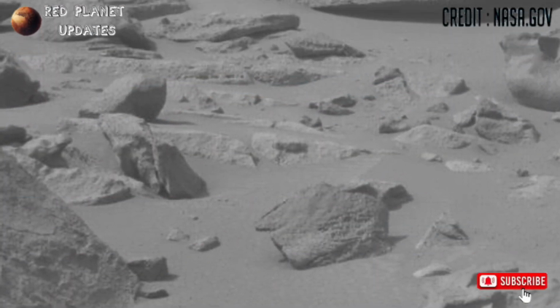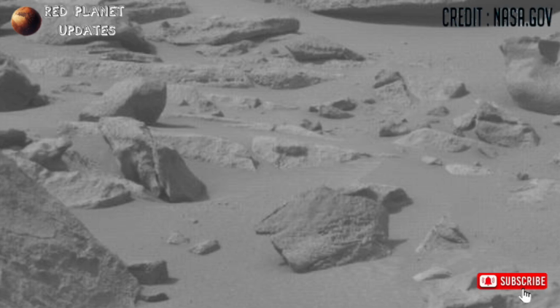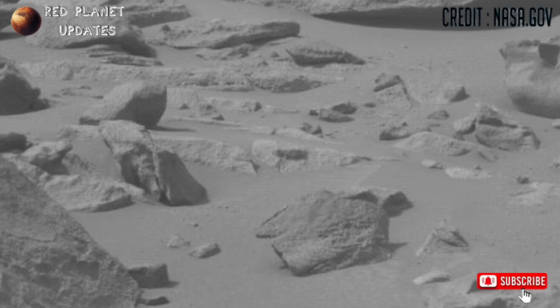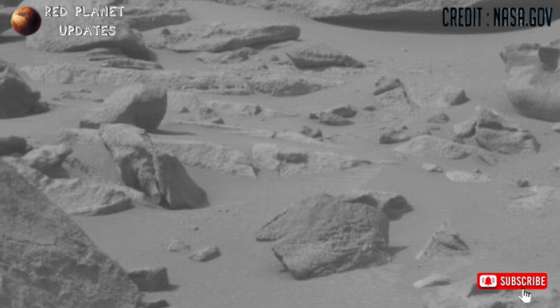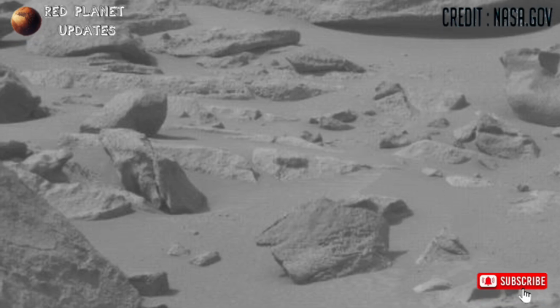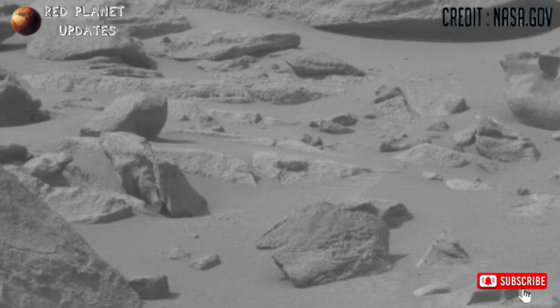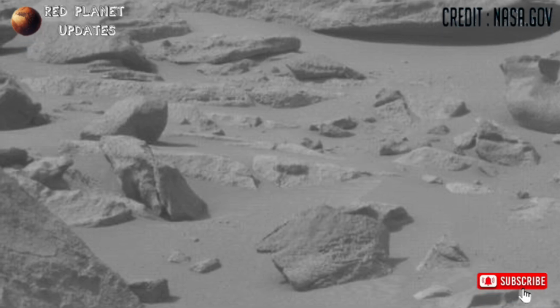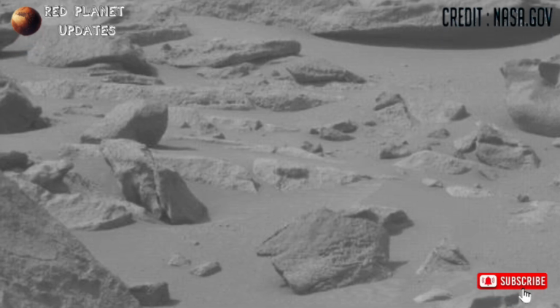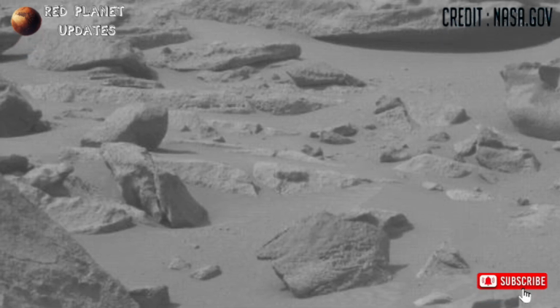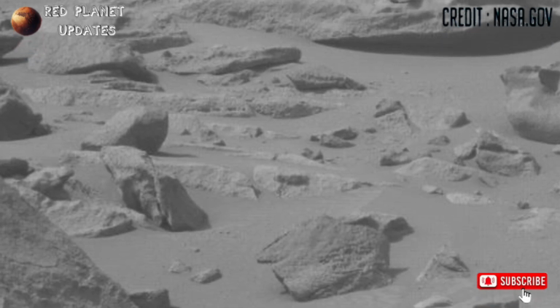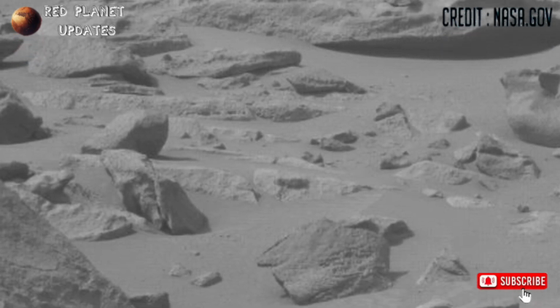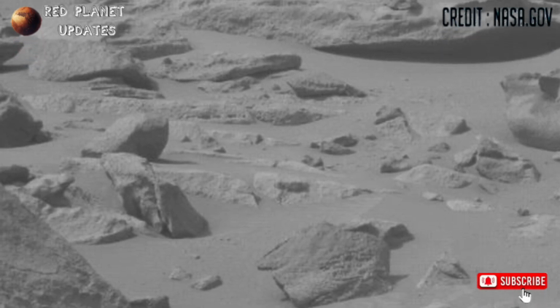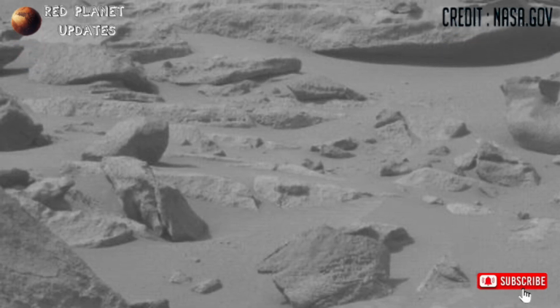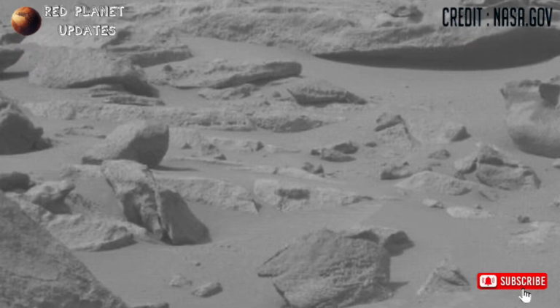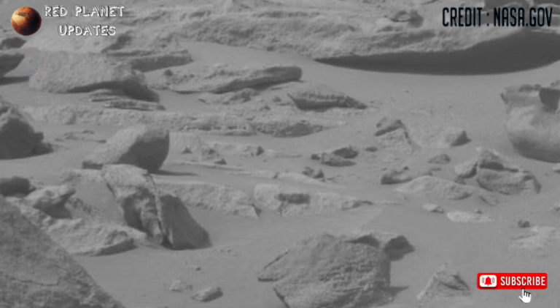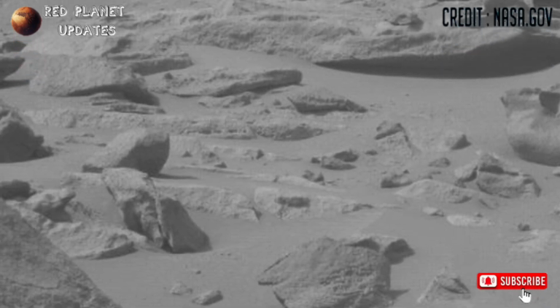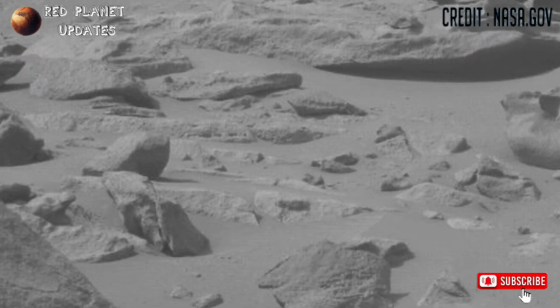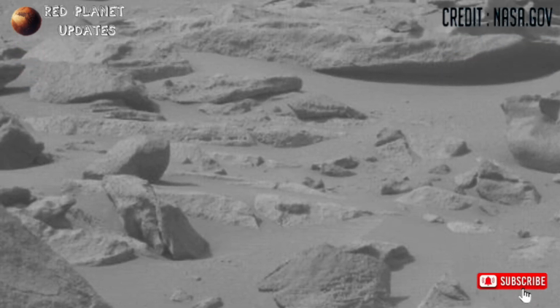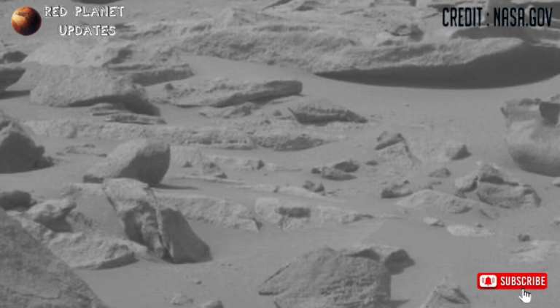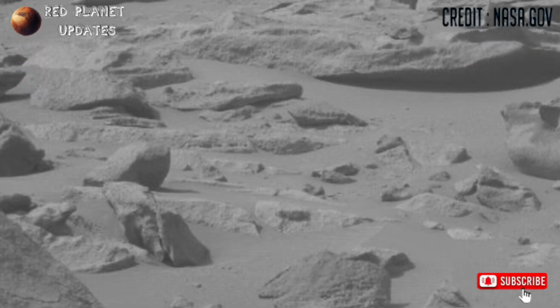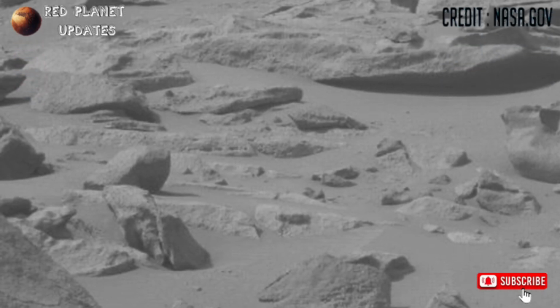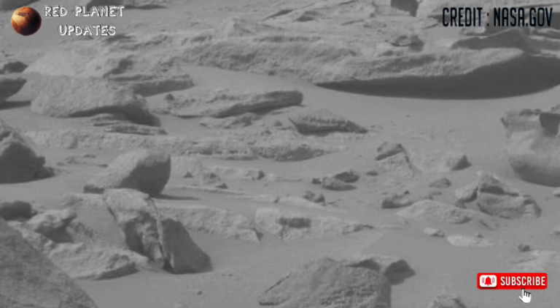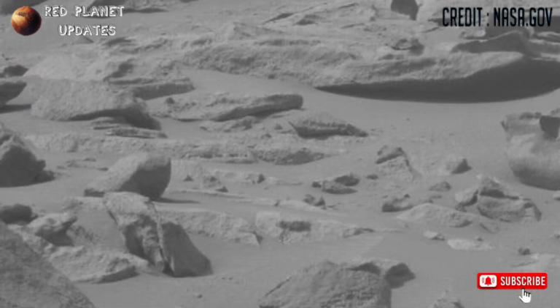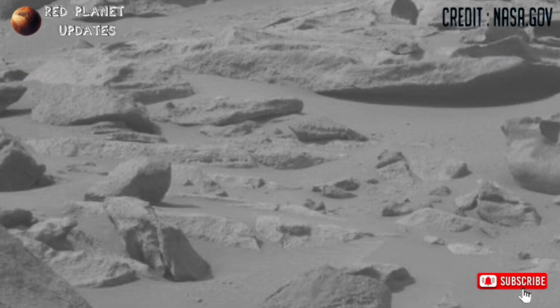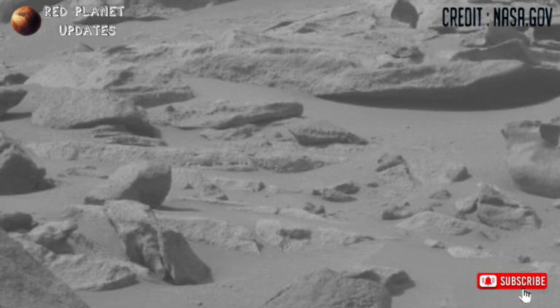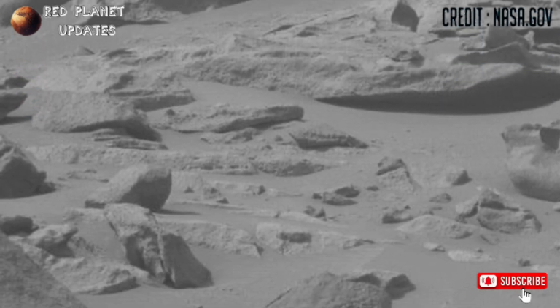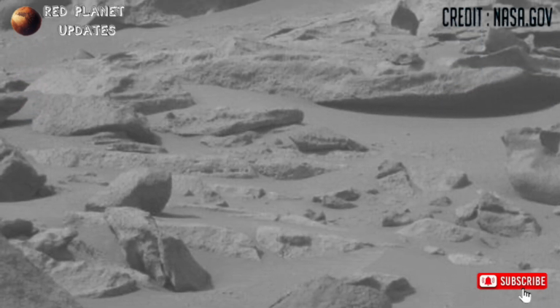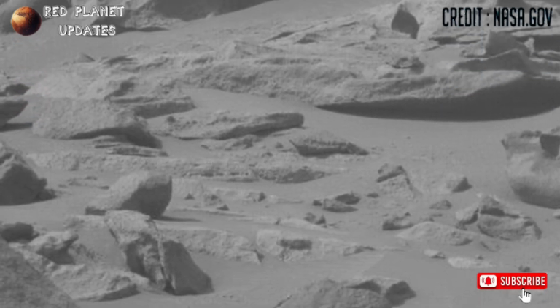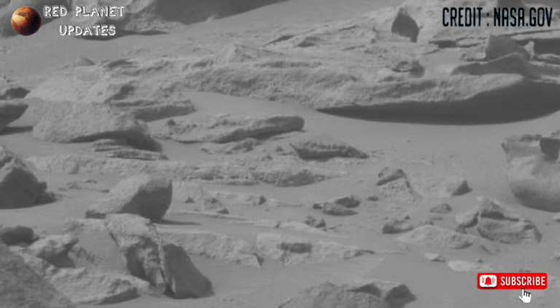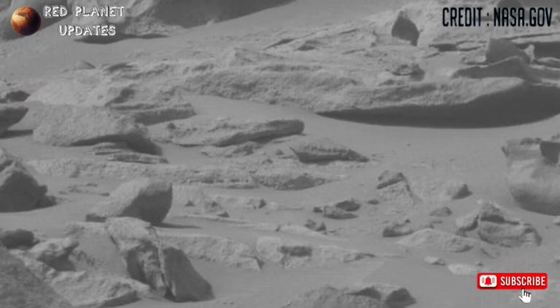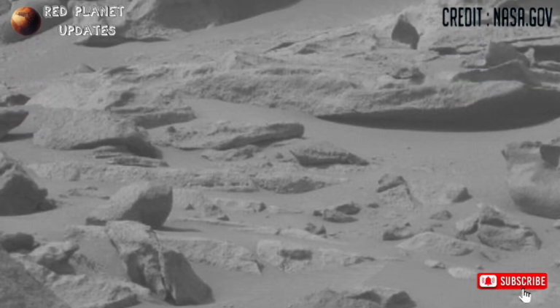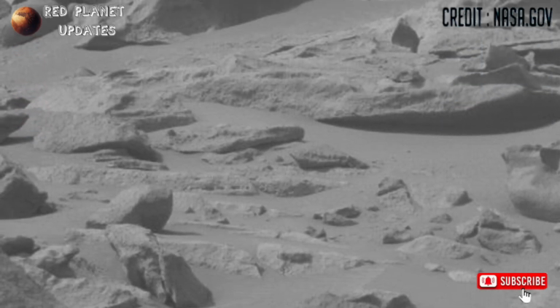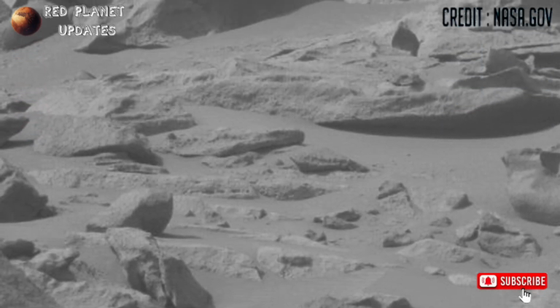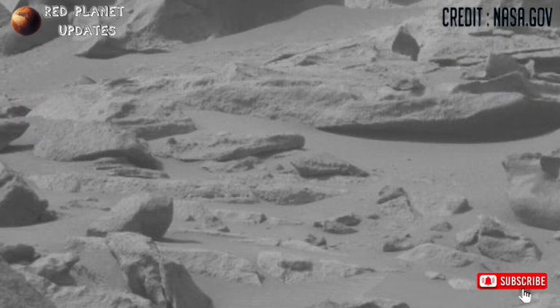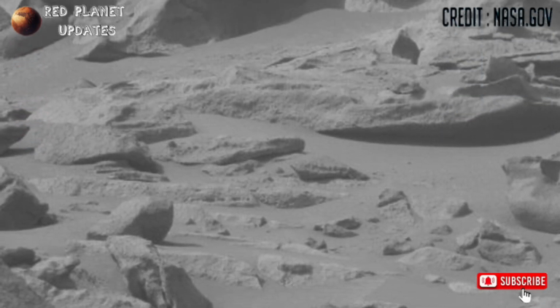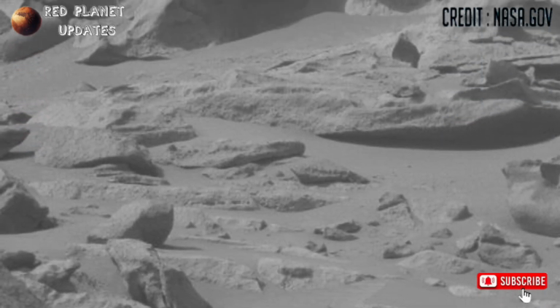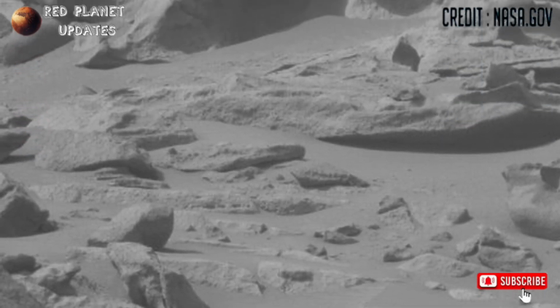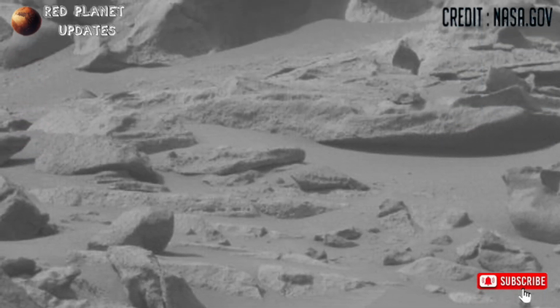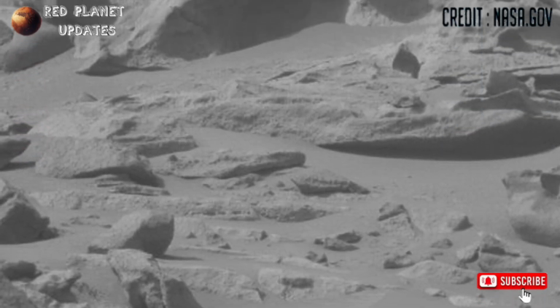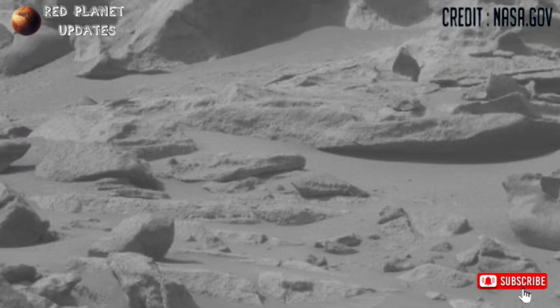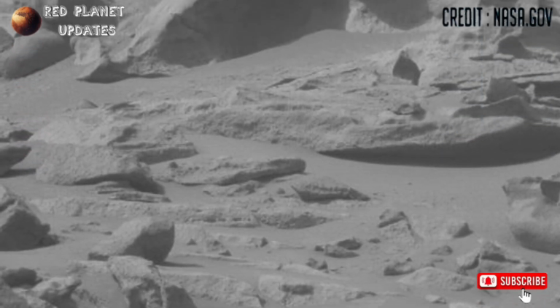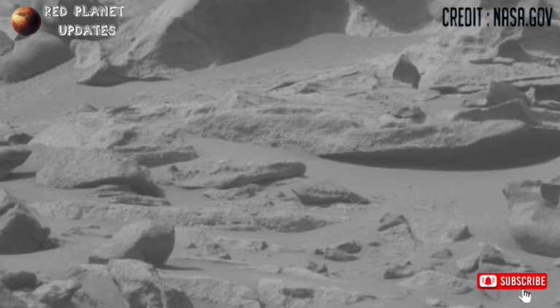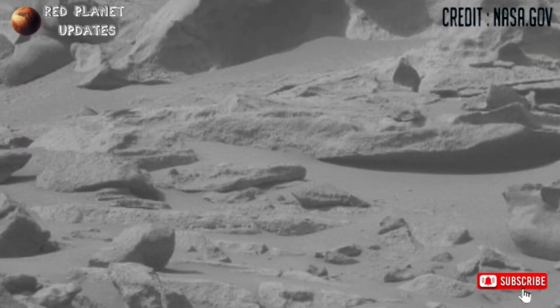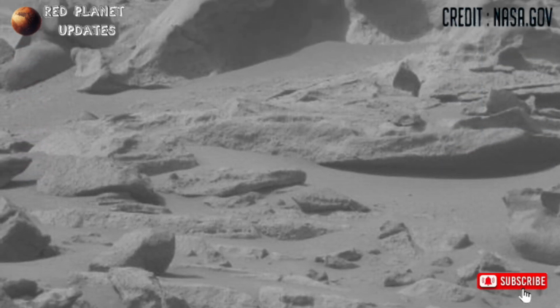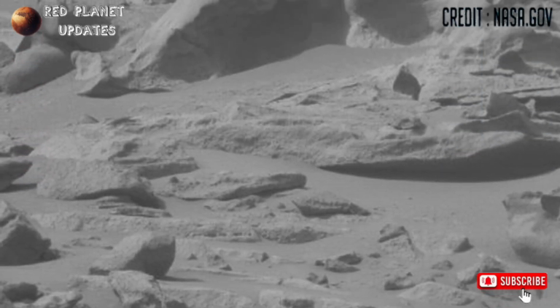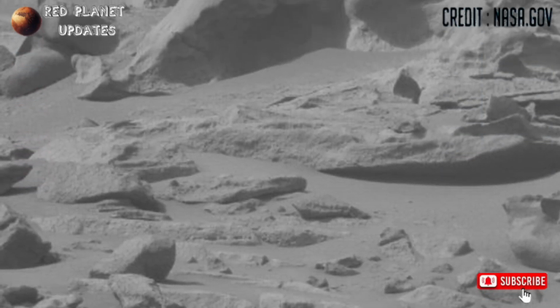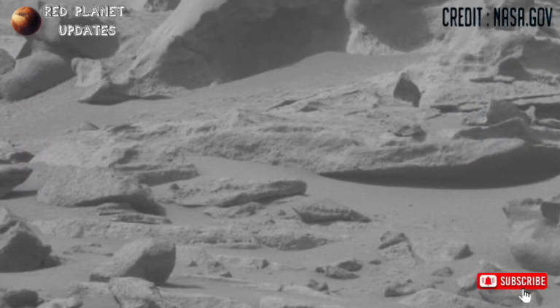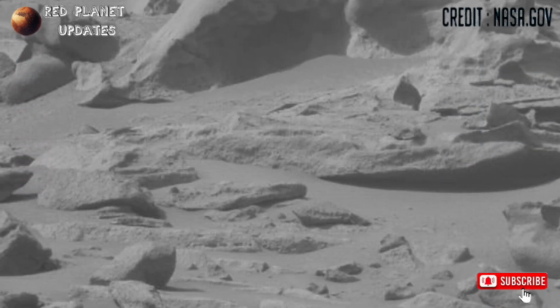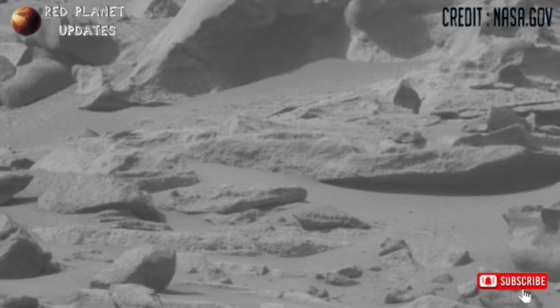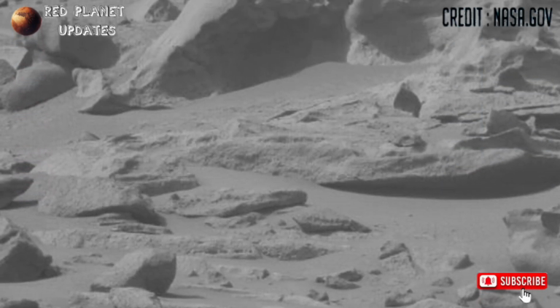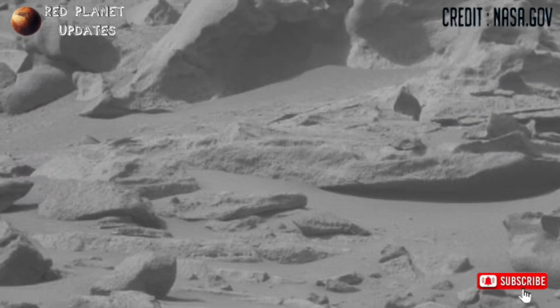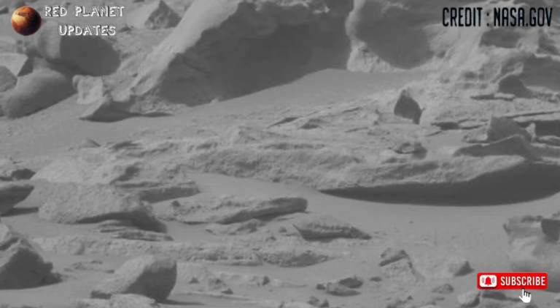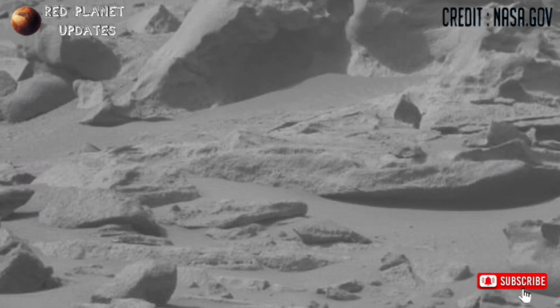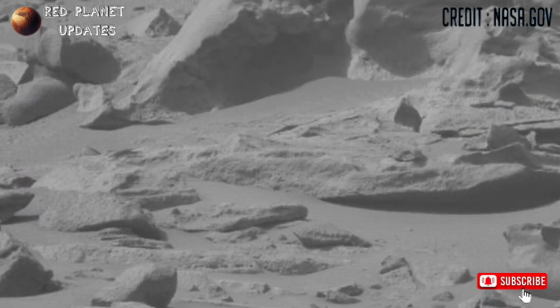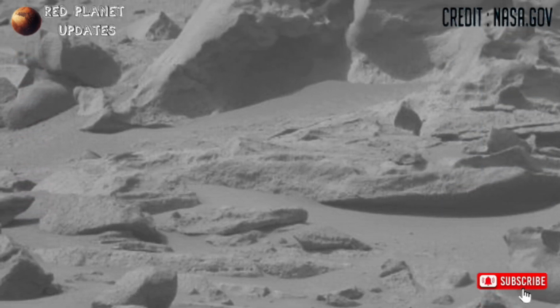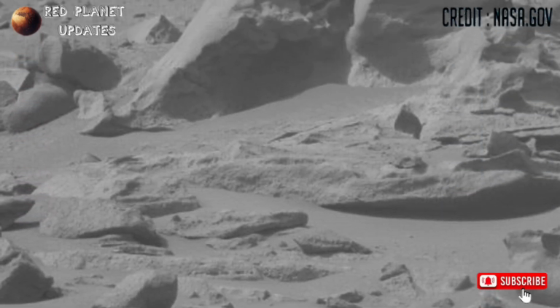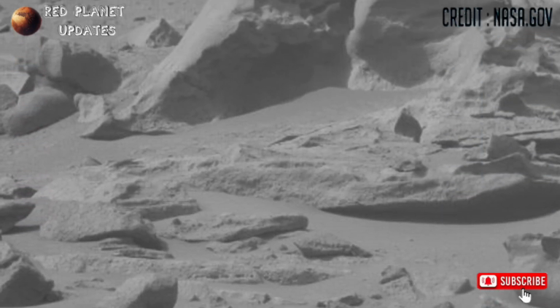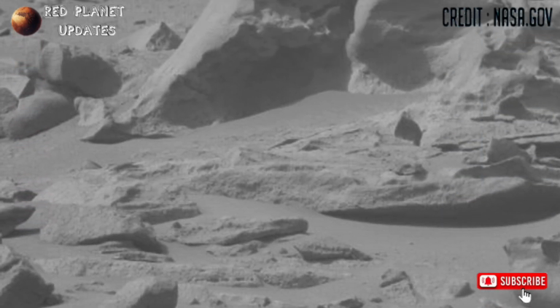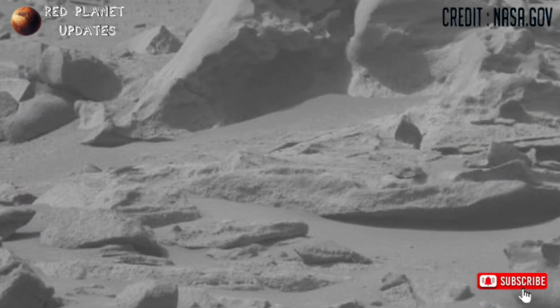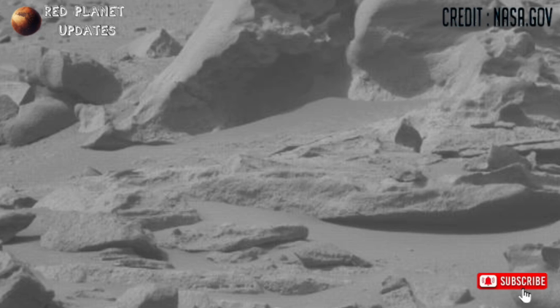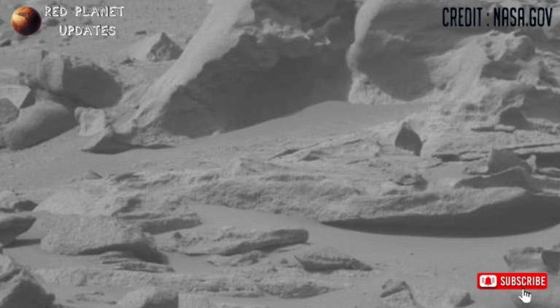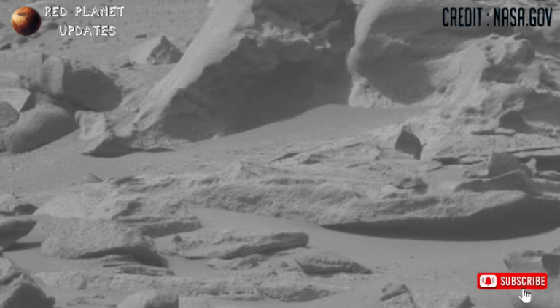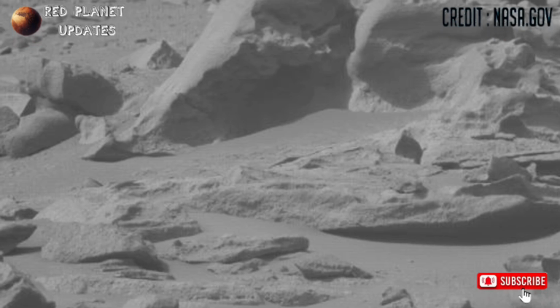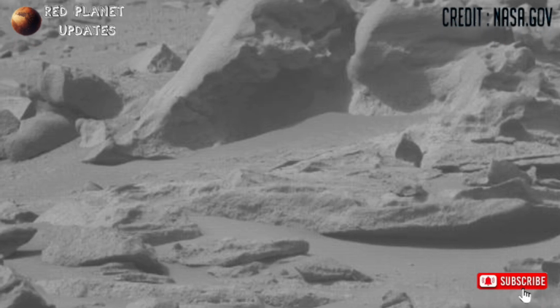Hi friends, welcome back to my YouTube channel to earn it updates. If you are new on my channel, please subscribe and don't forget to press the bell icon.